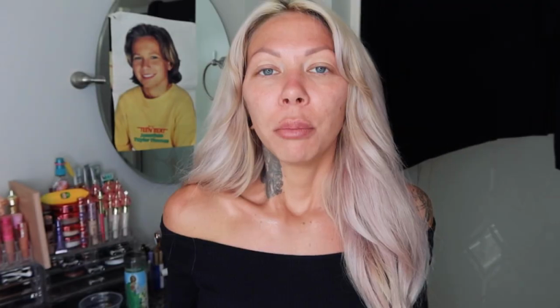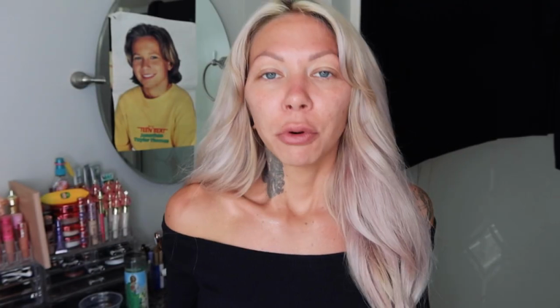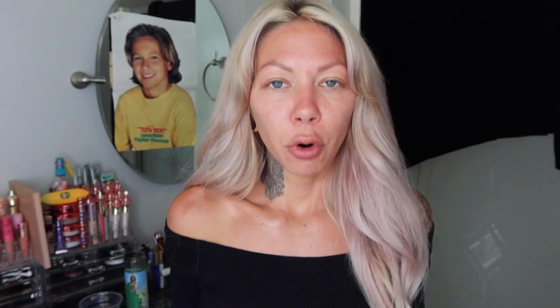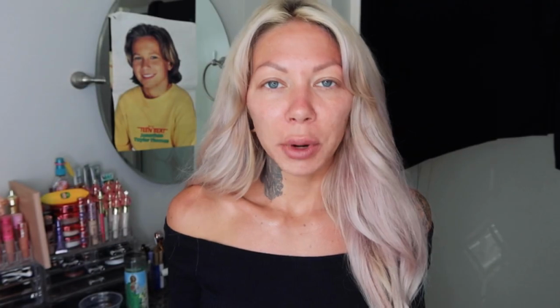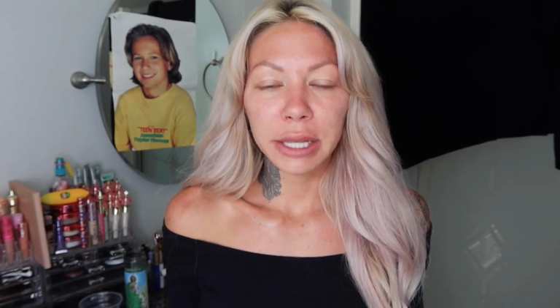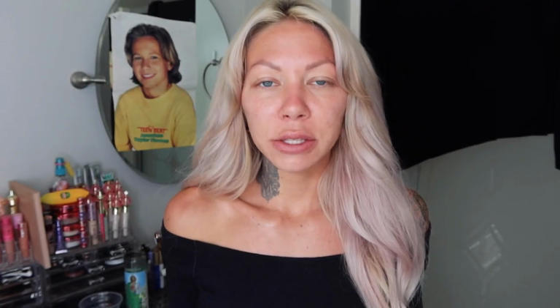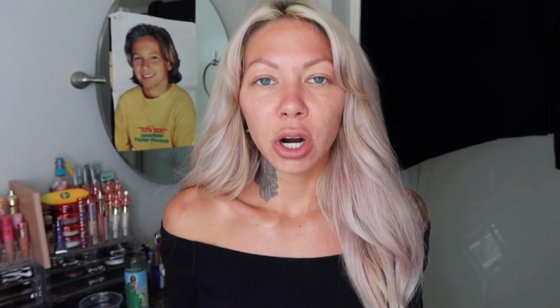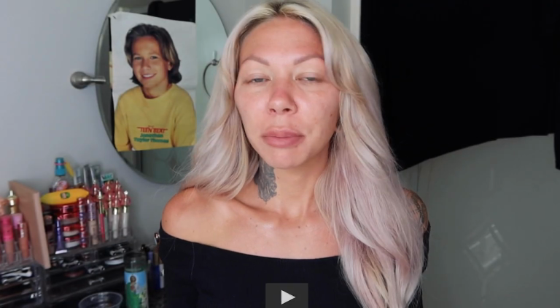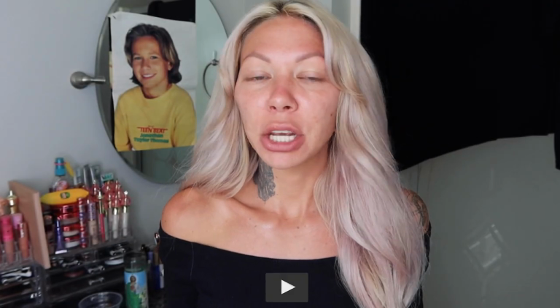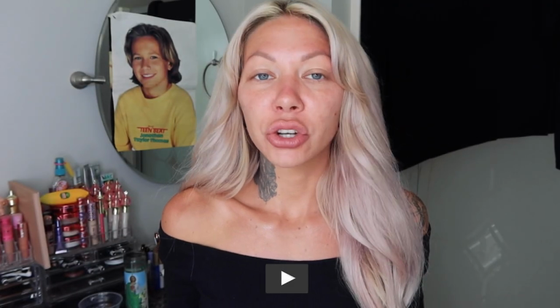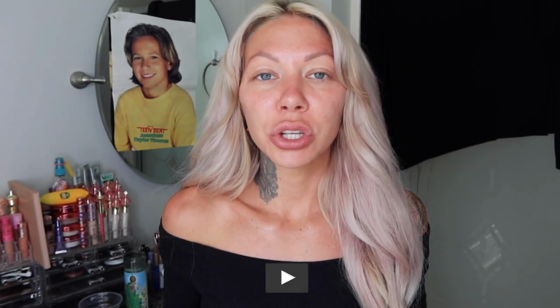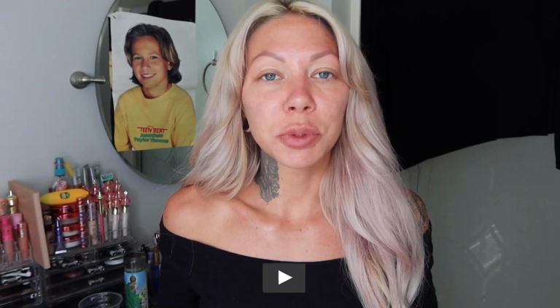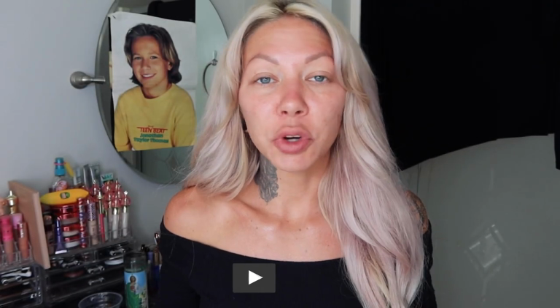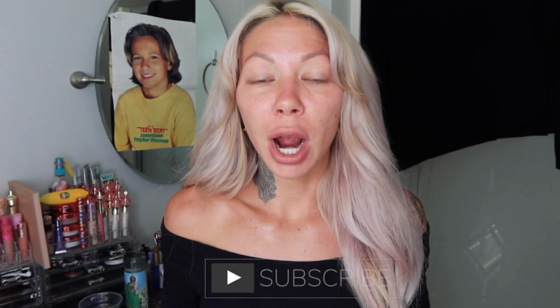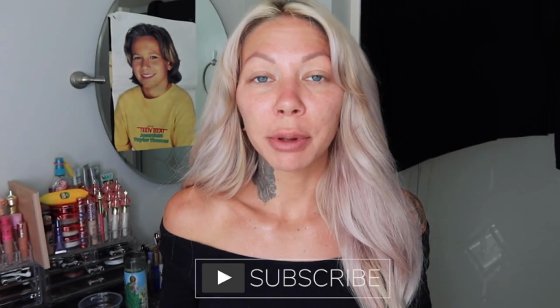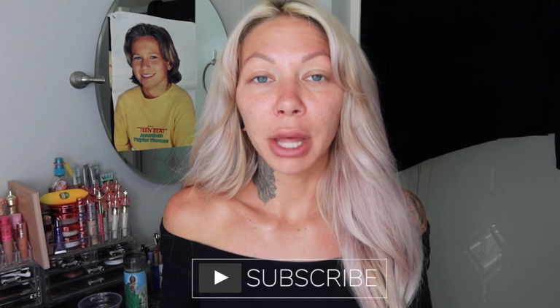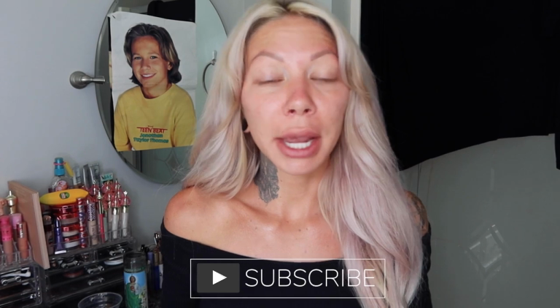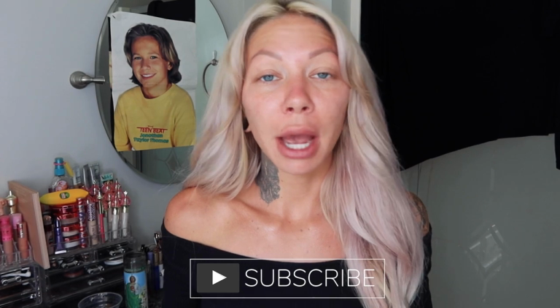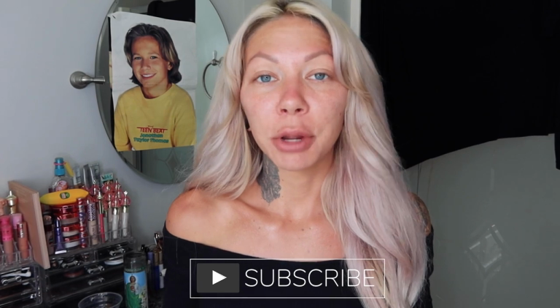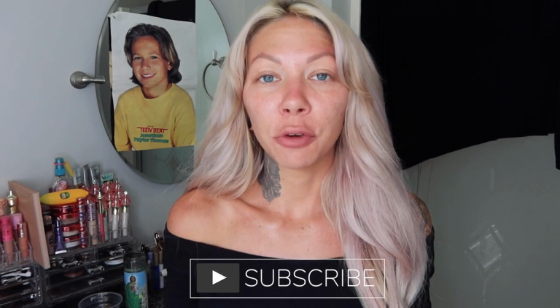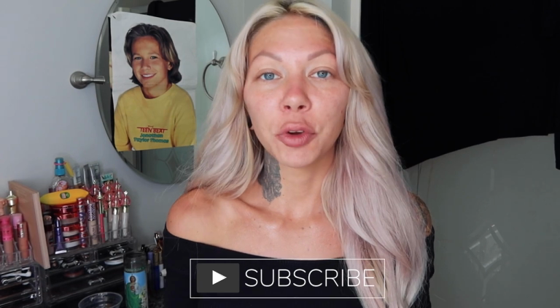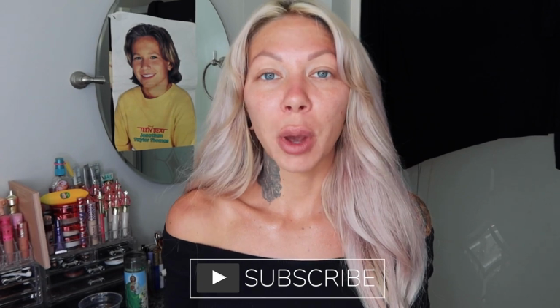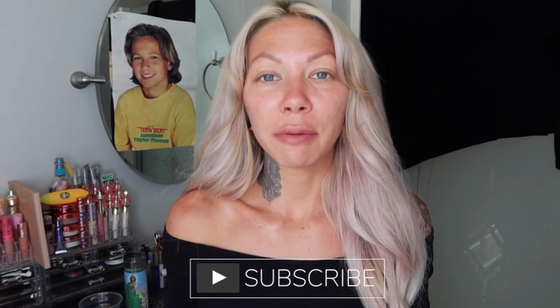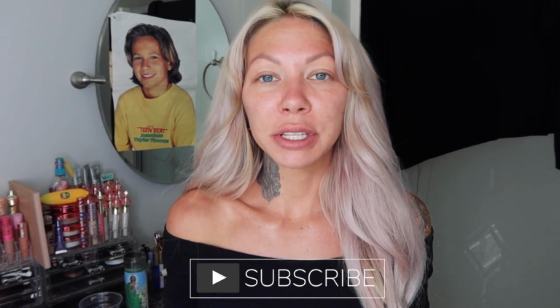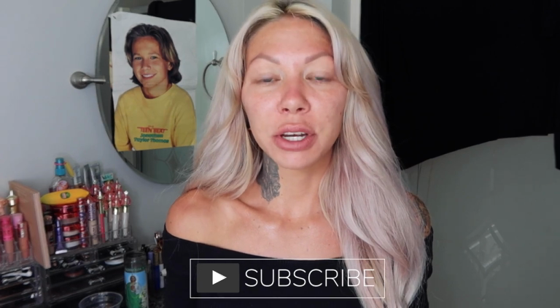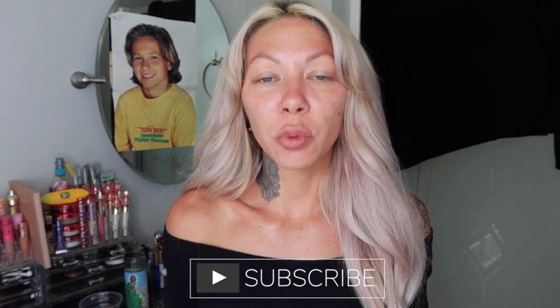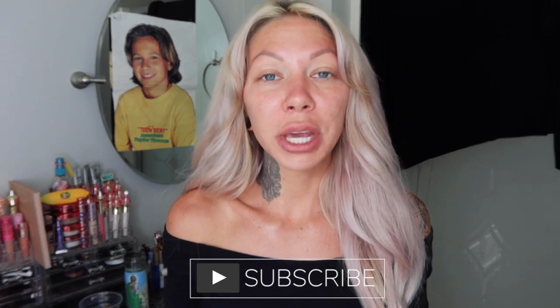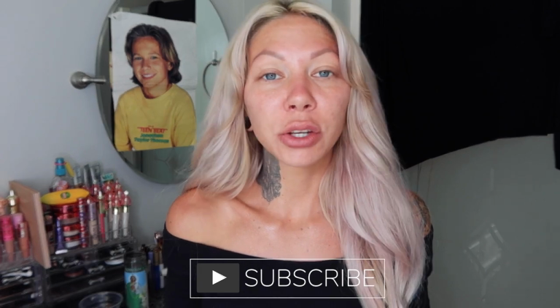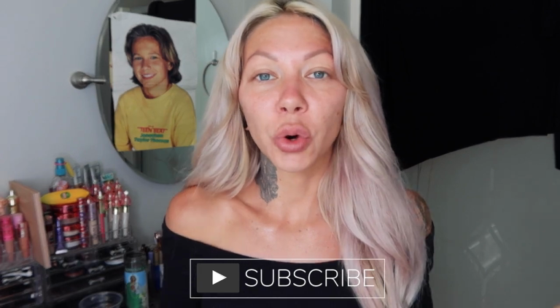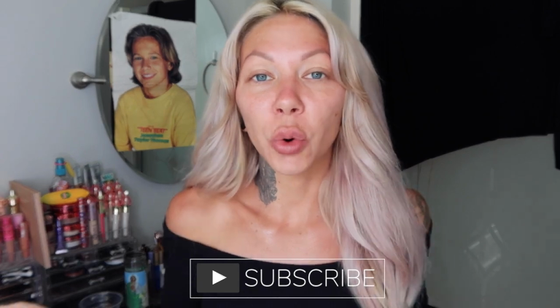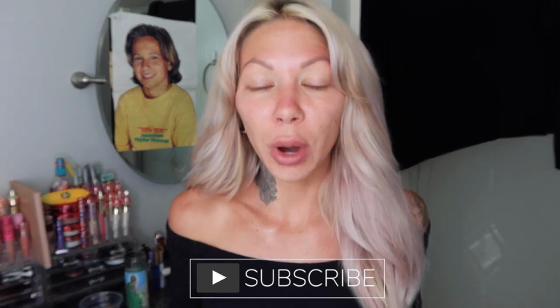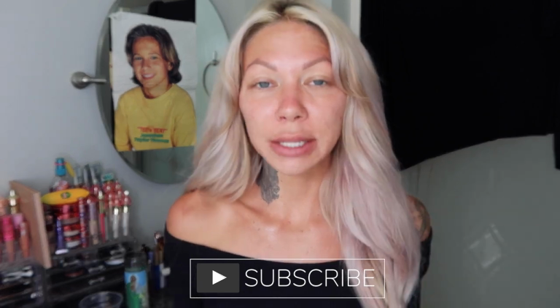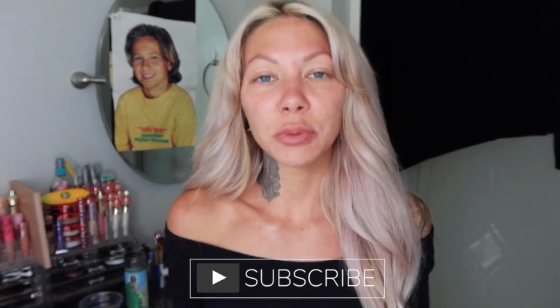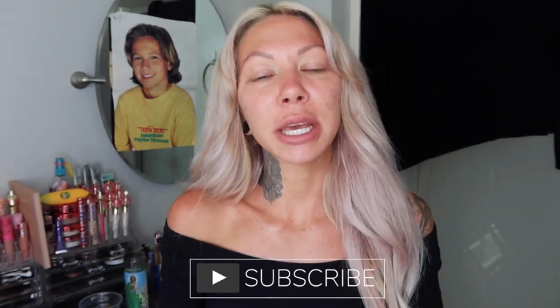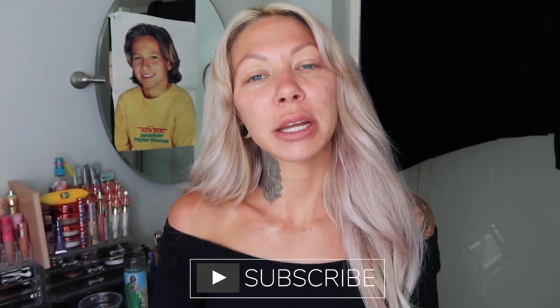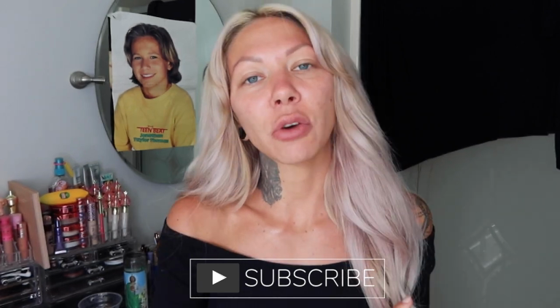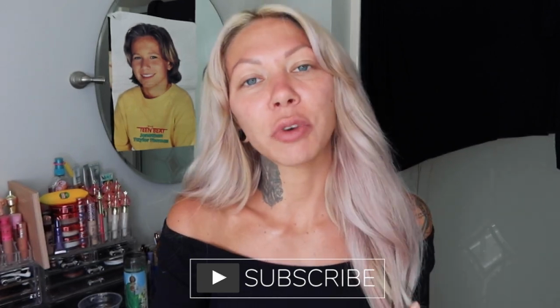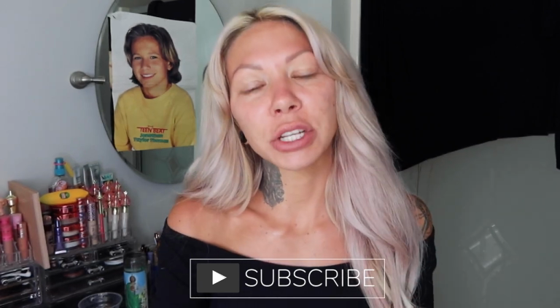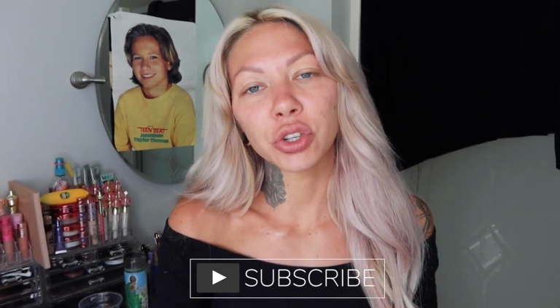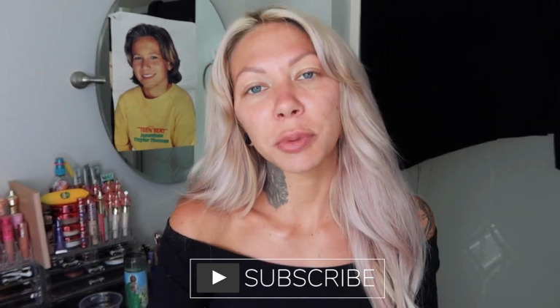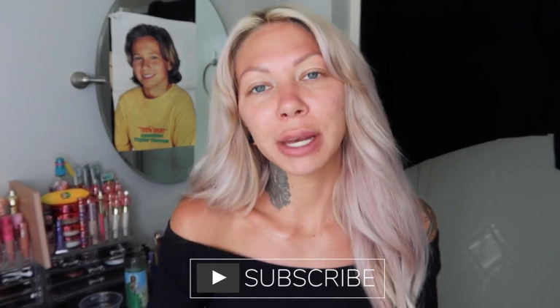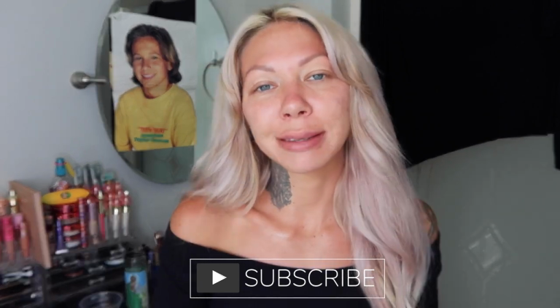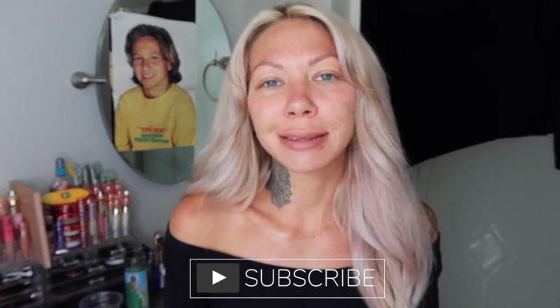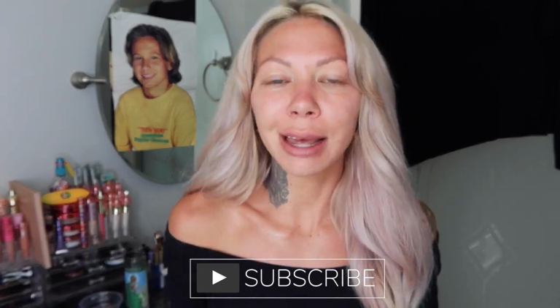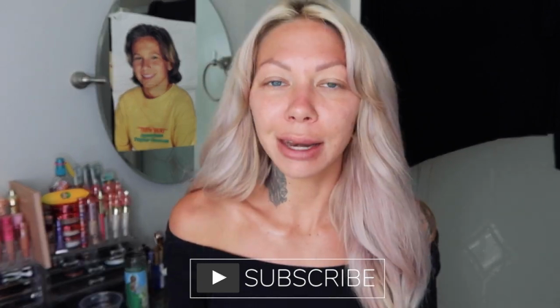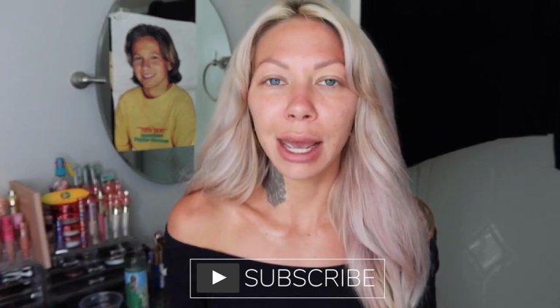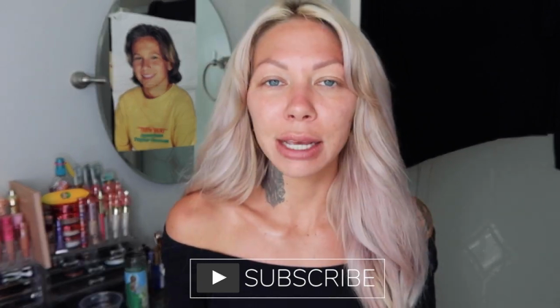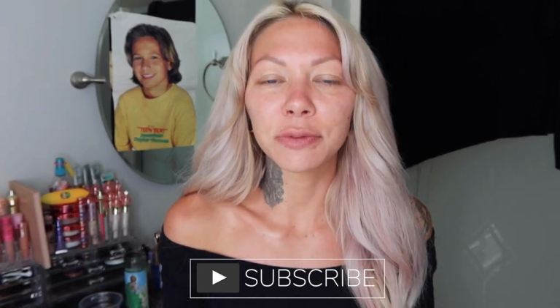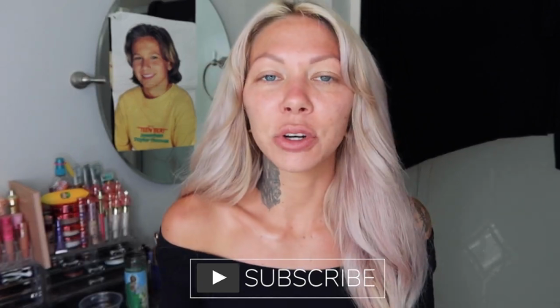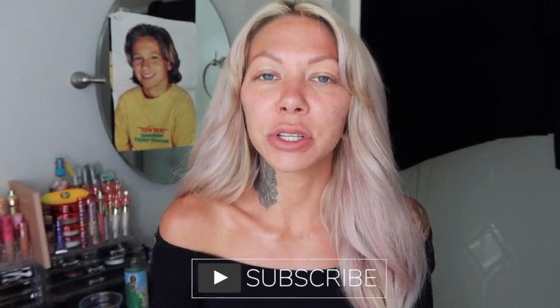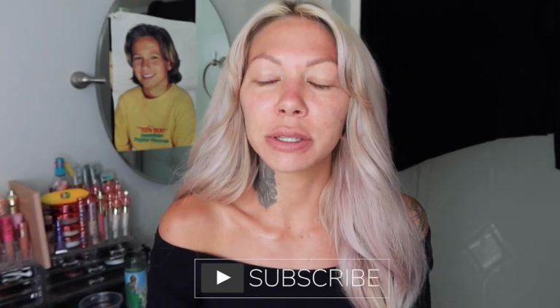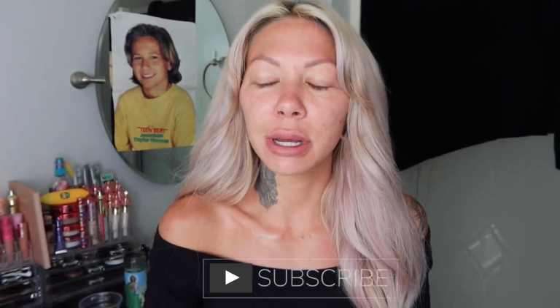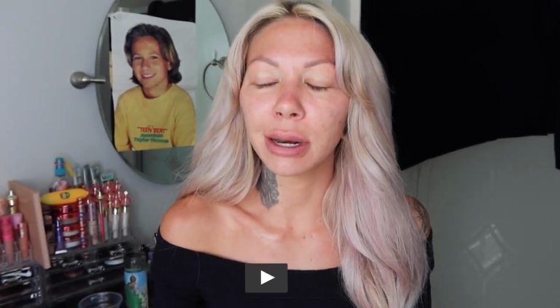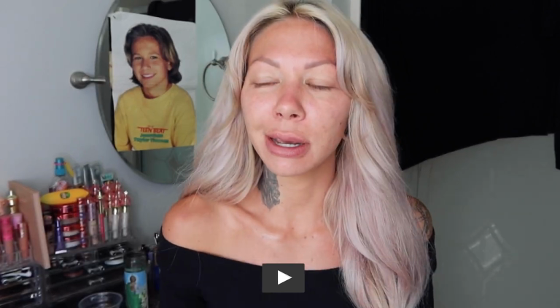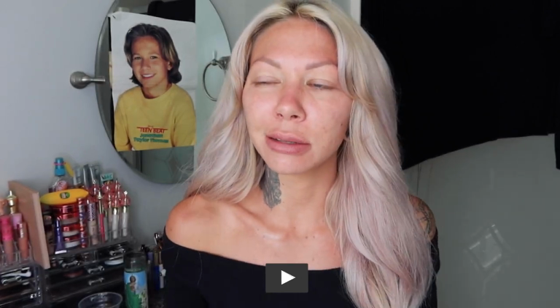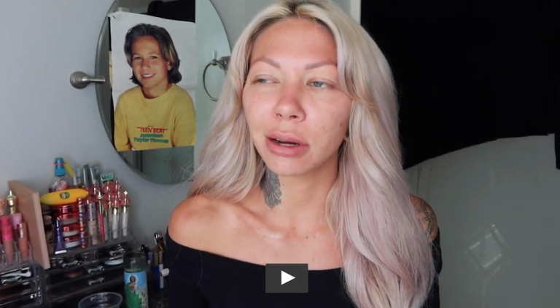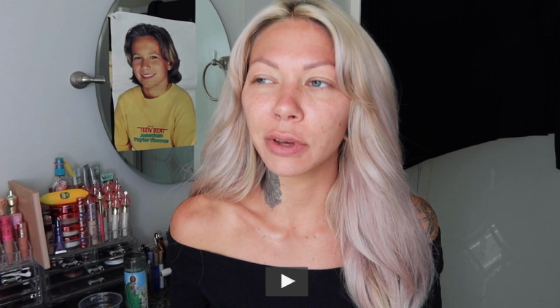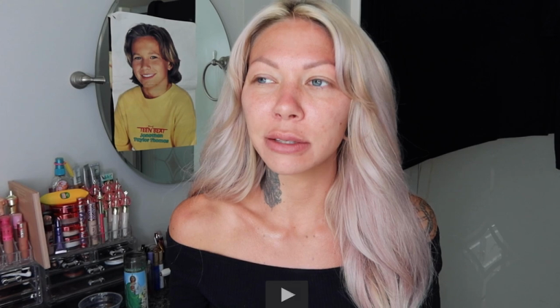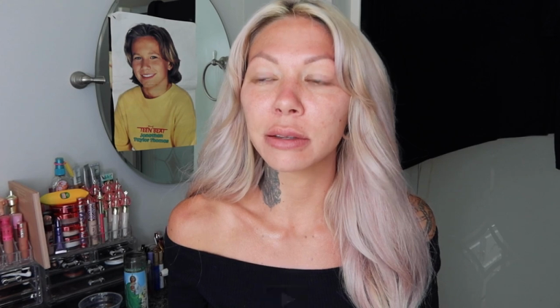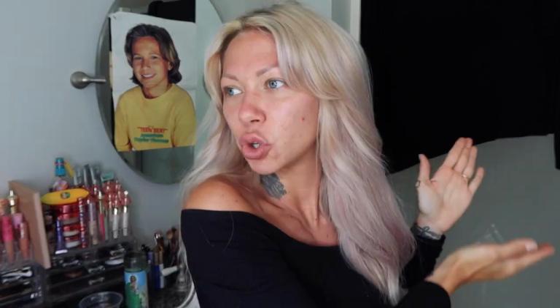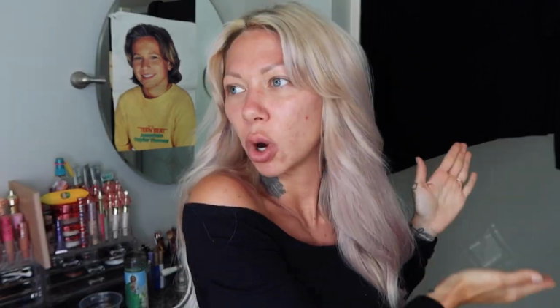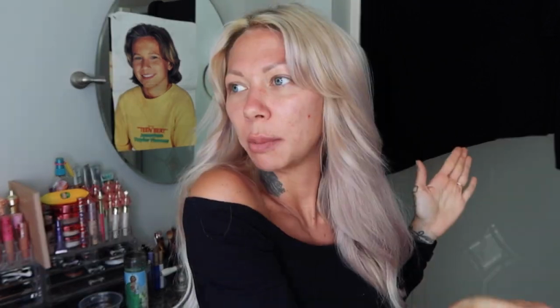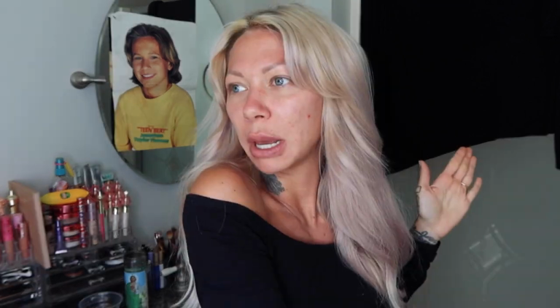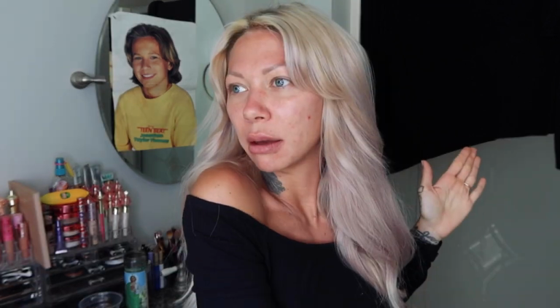Before we get started, make sure you subscribe and like. I'm here for you every single week, twice a week, and don't forget to join me on Sundays for Sunday service. Join me.